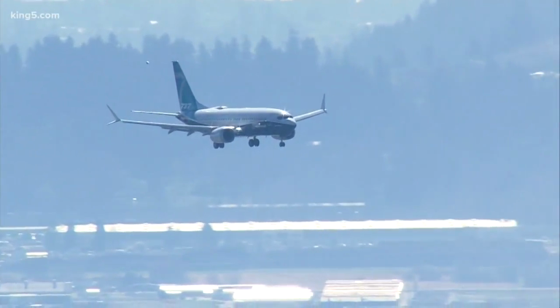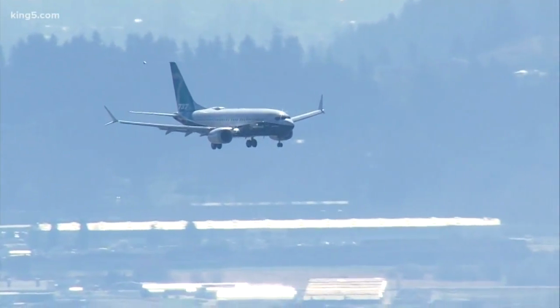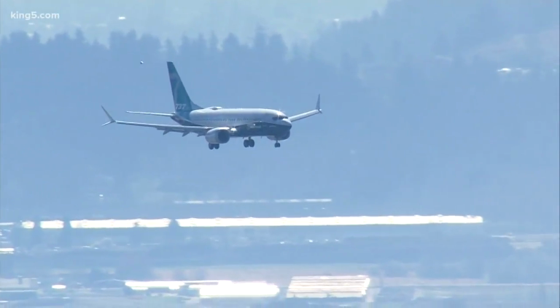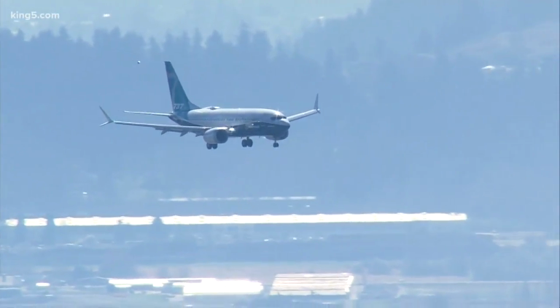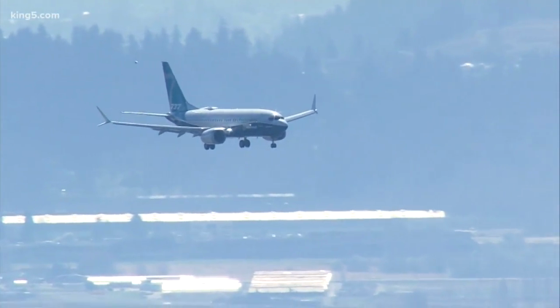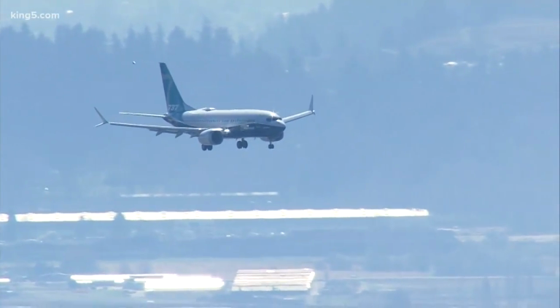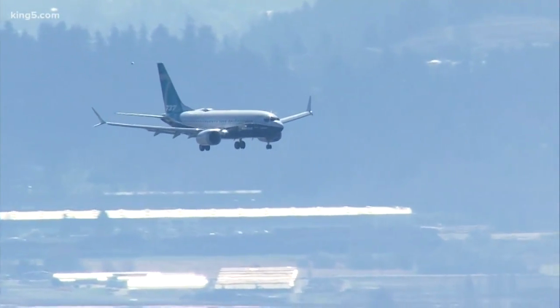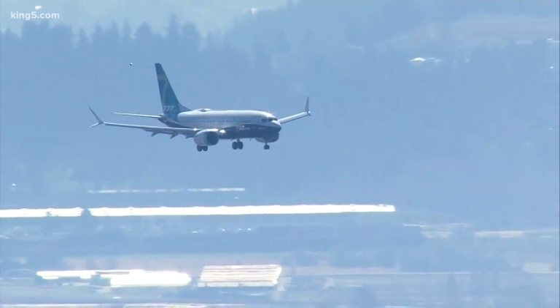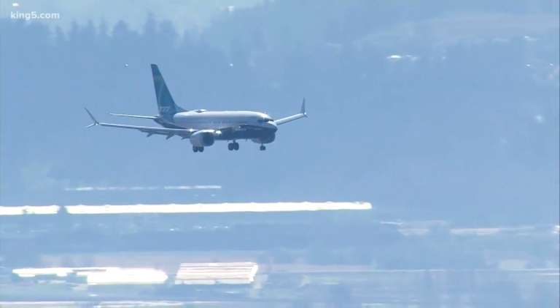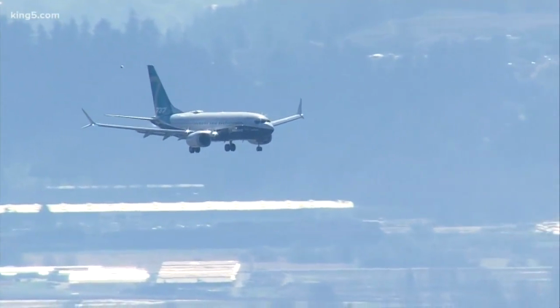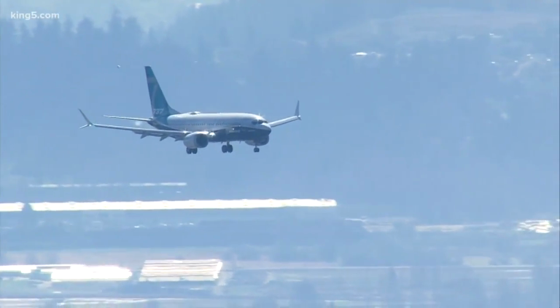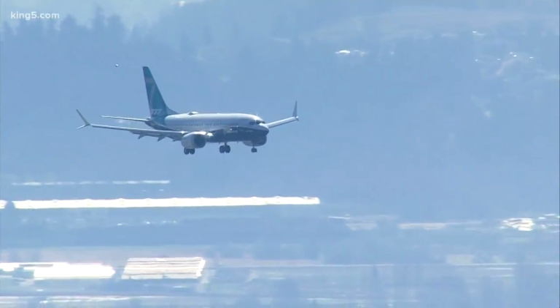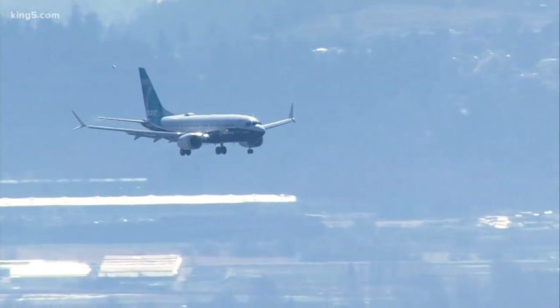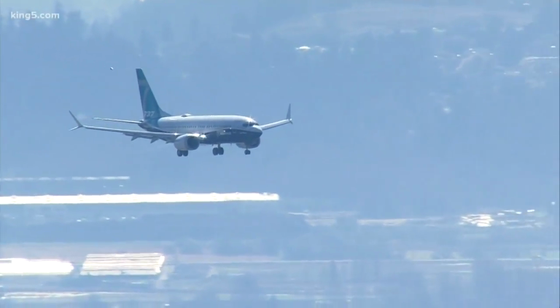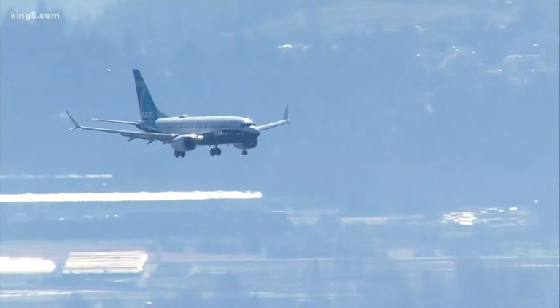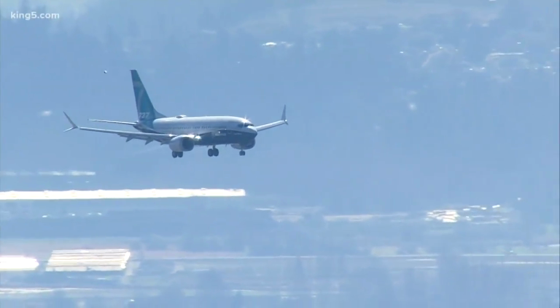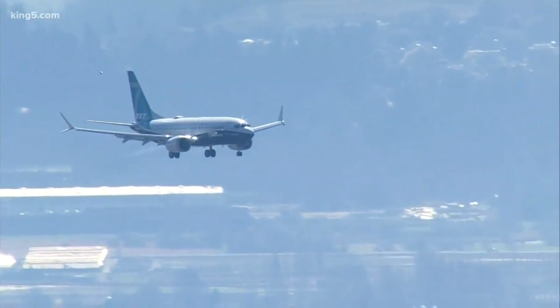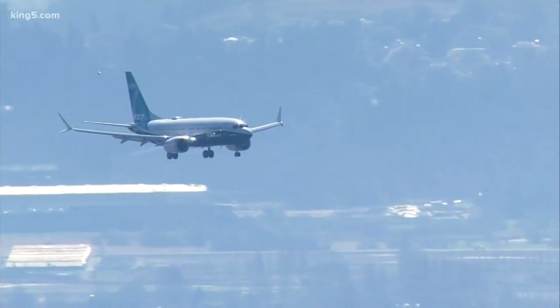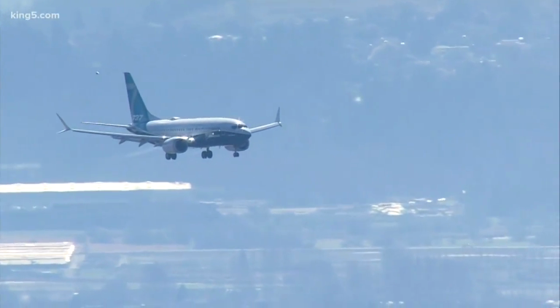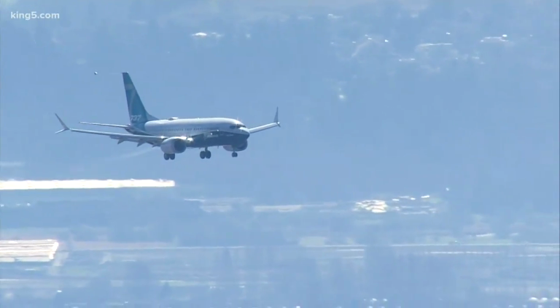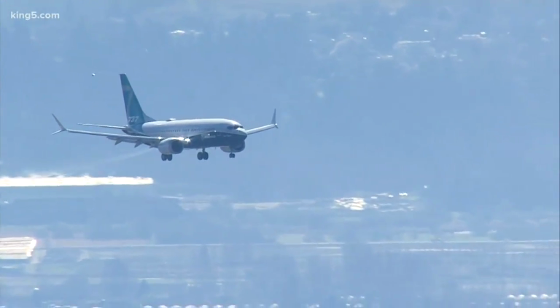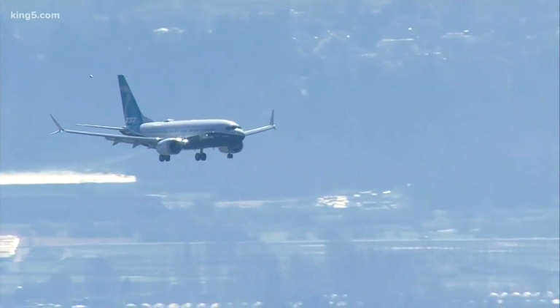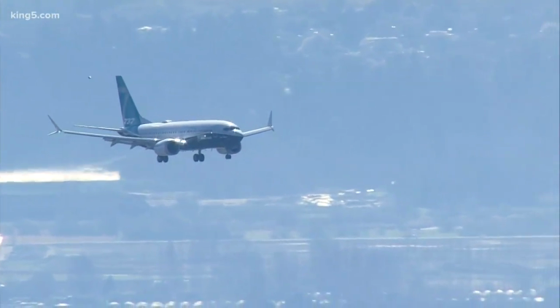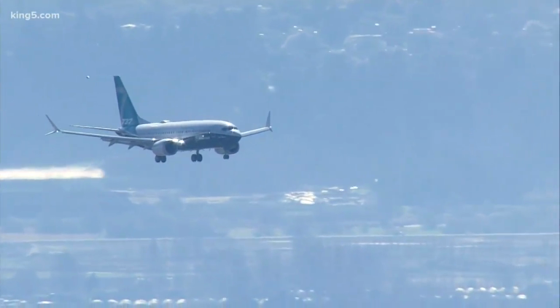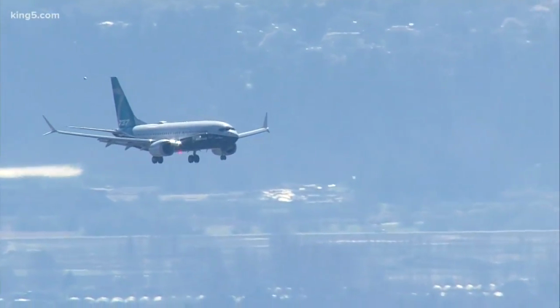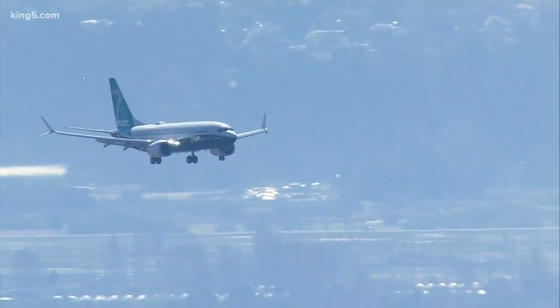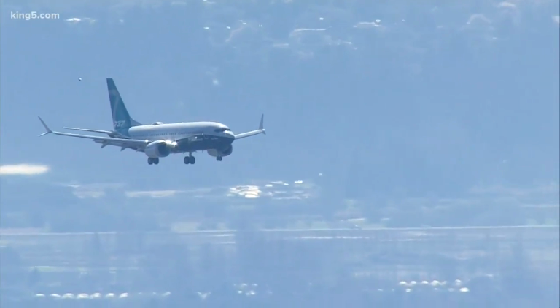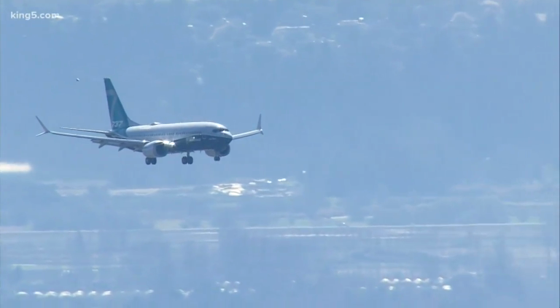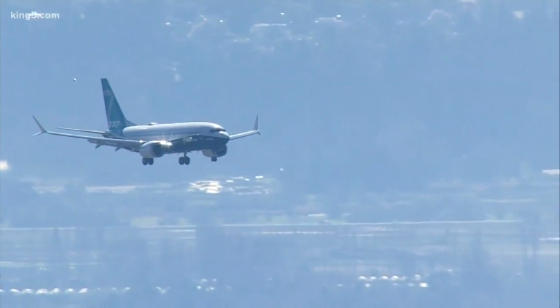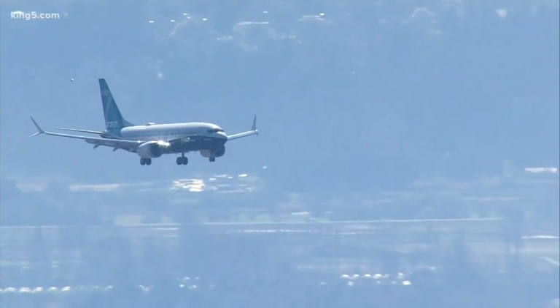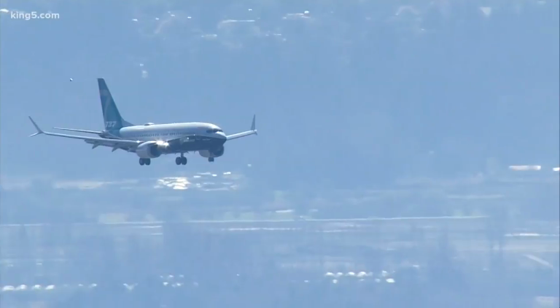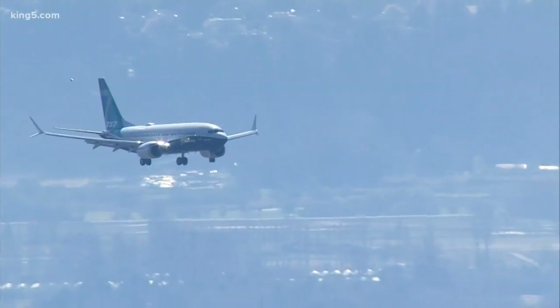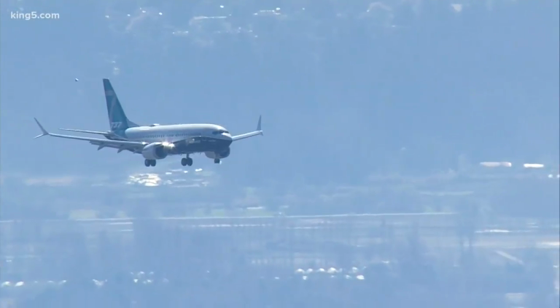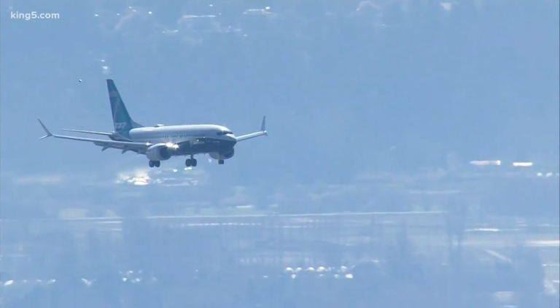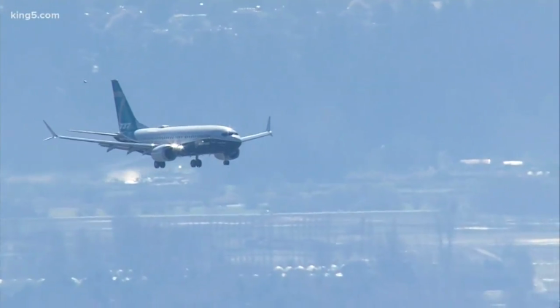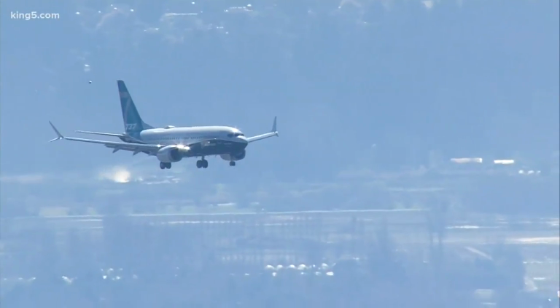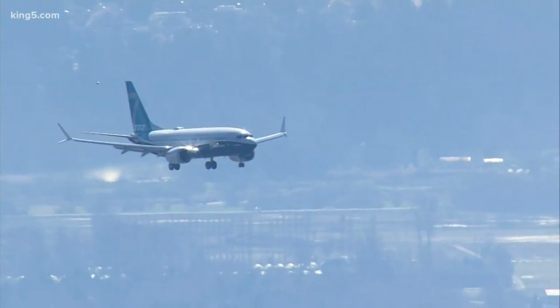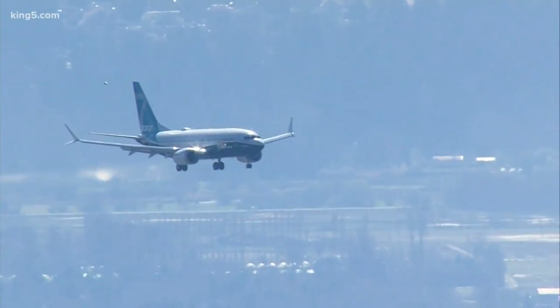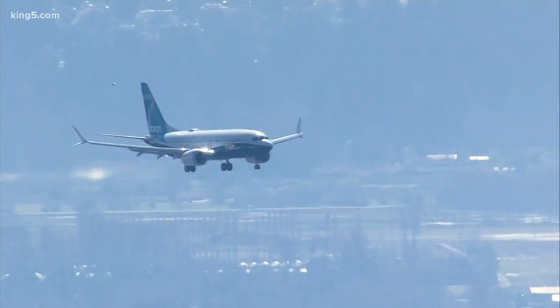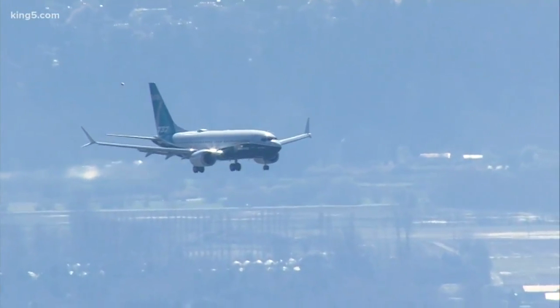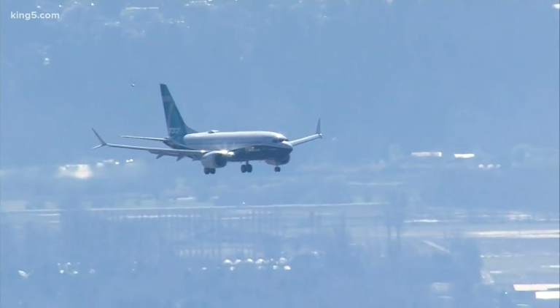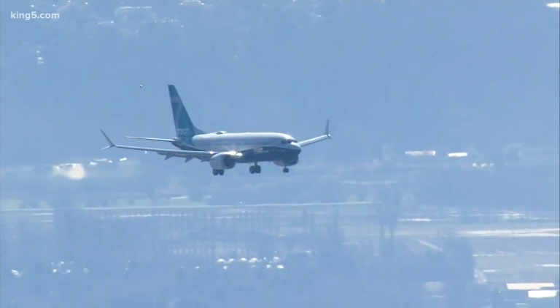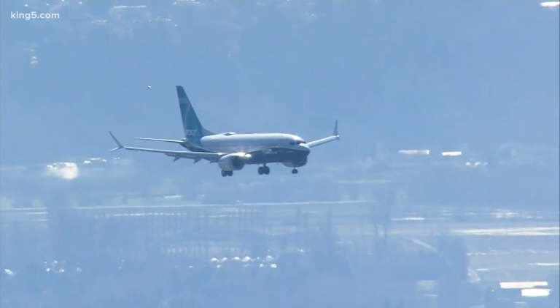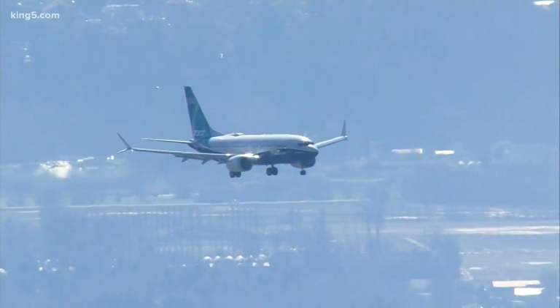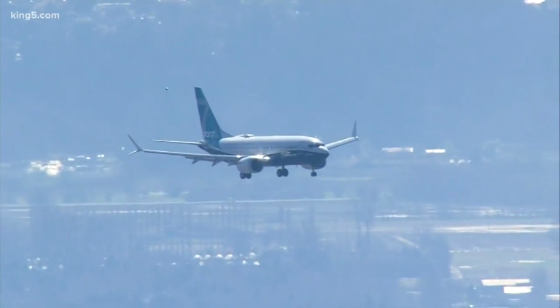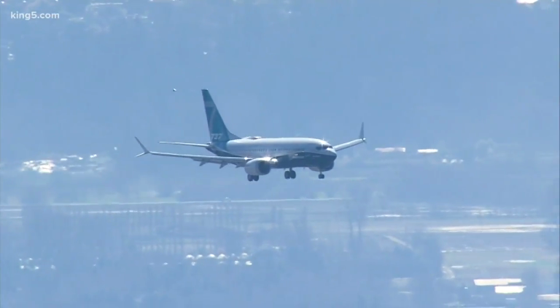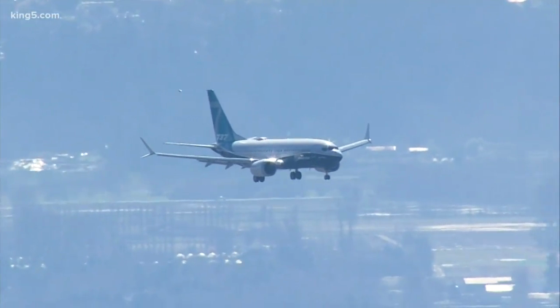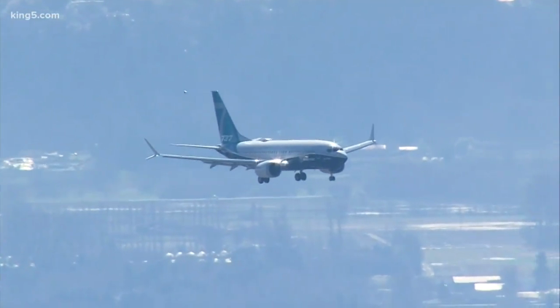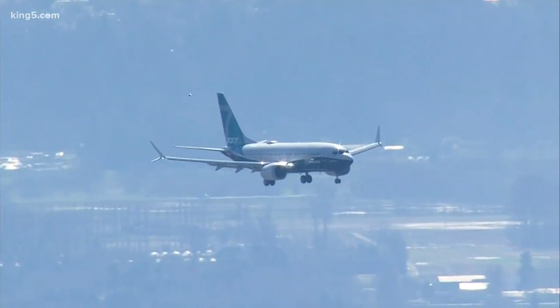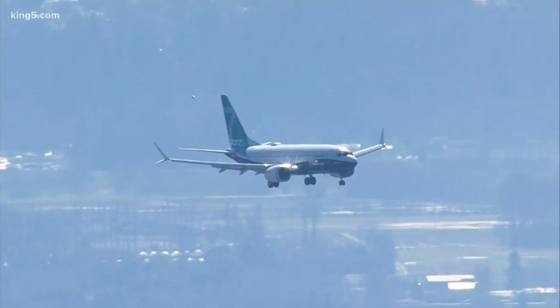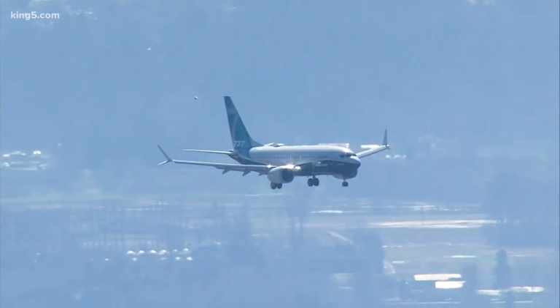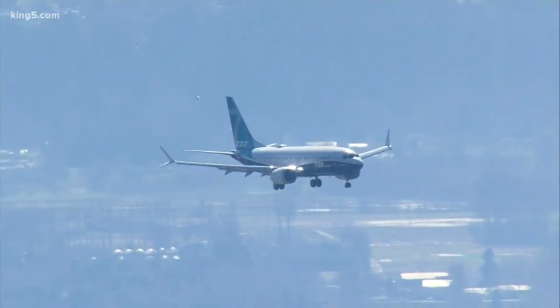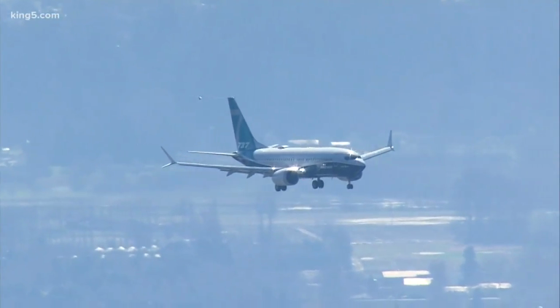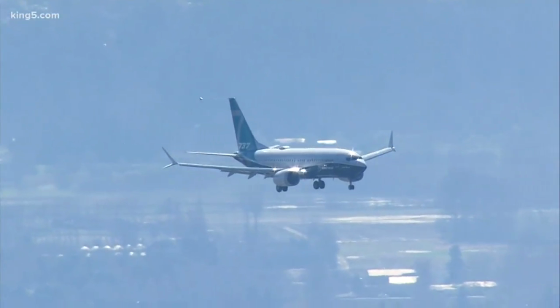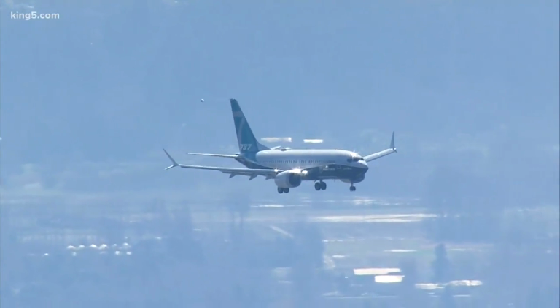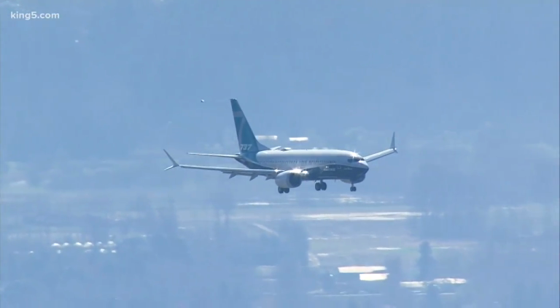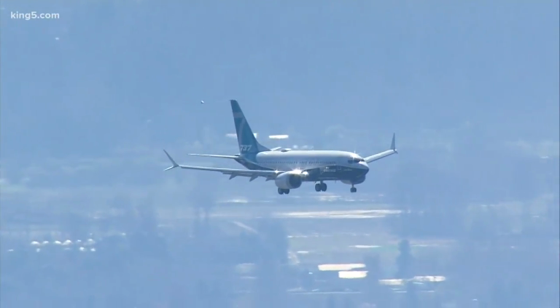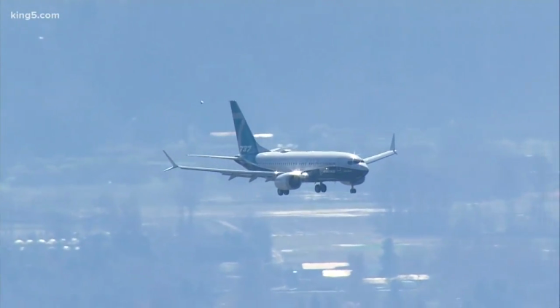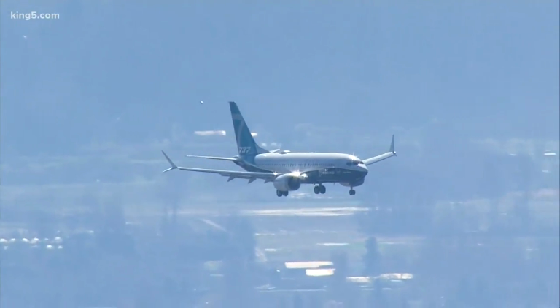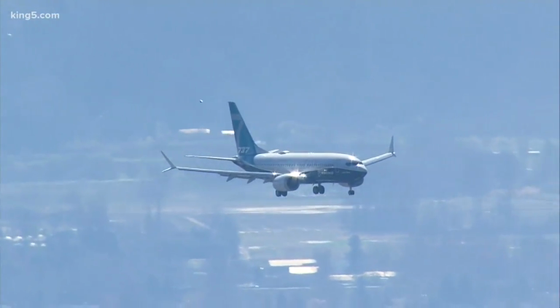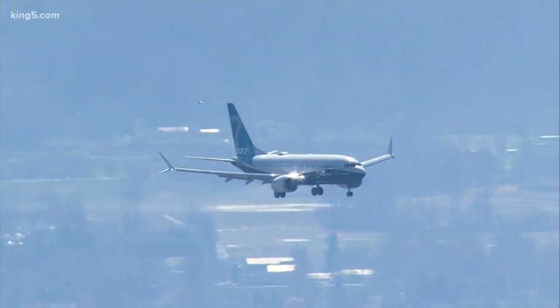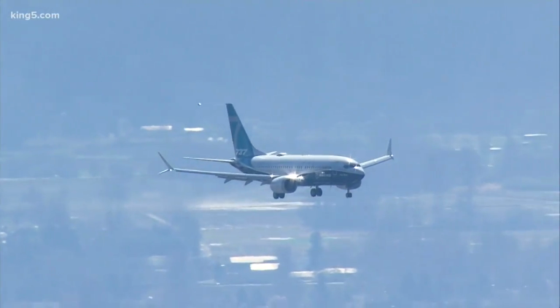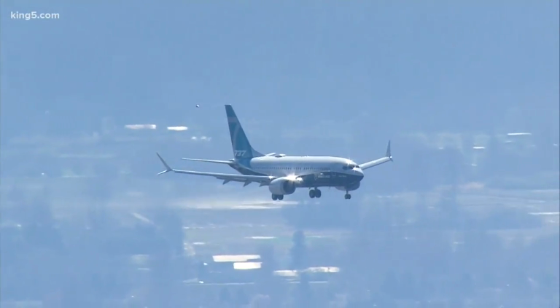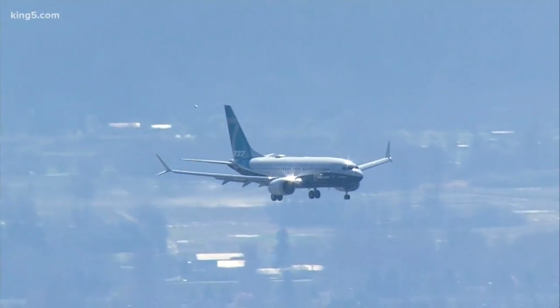King 5 Aviation Specialist Glenn Farley has a look at how you can tell if you're flying on board one of the MAX planes.